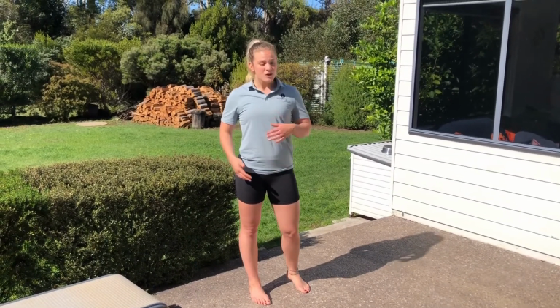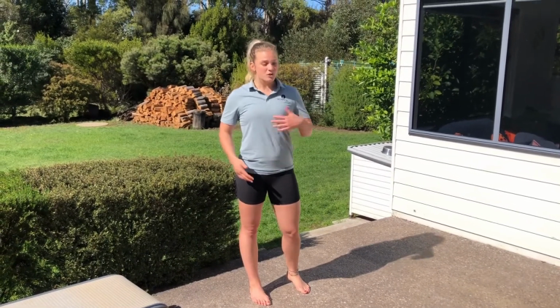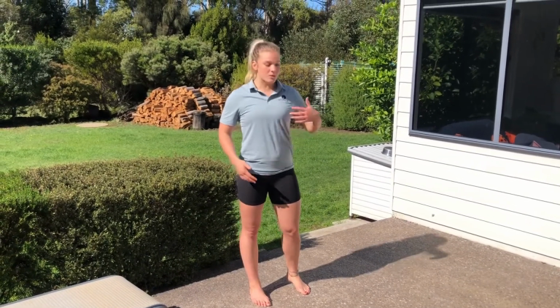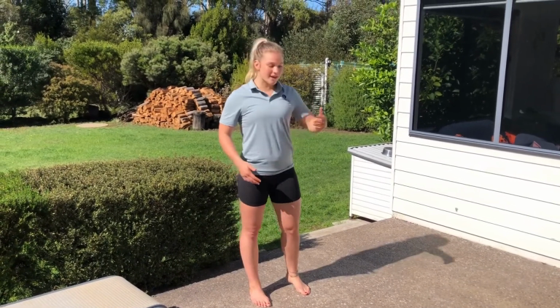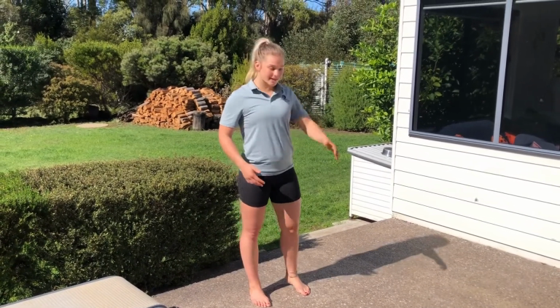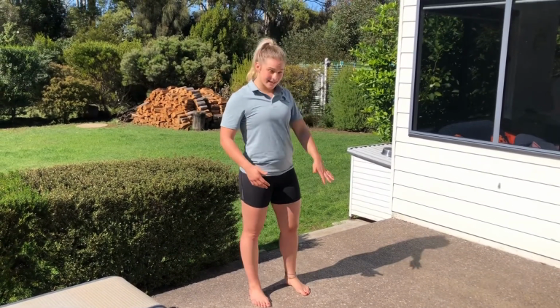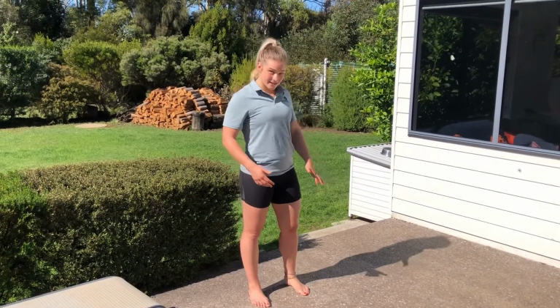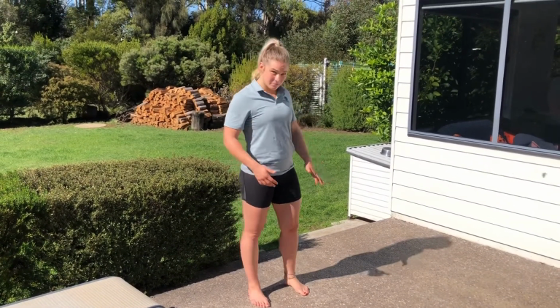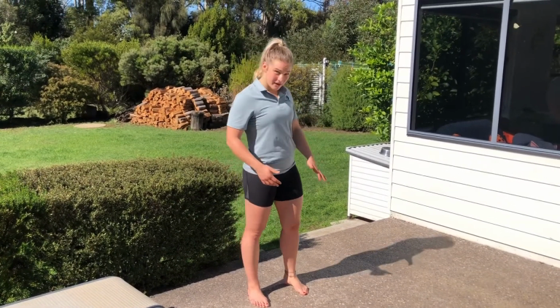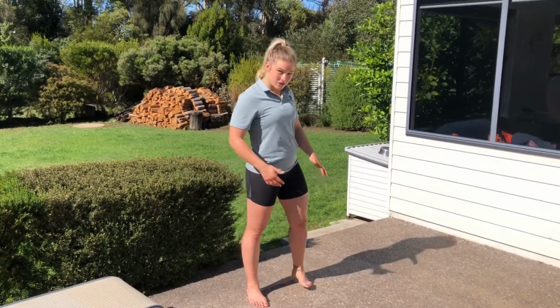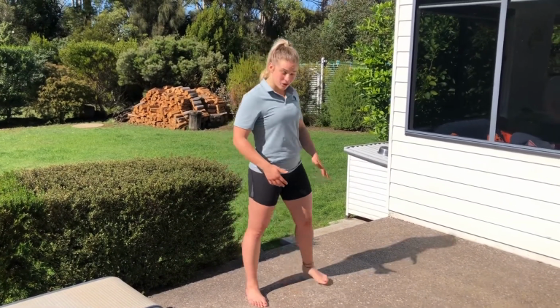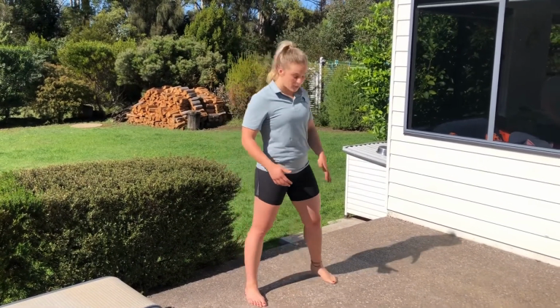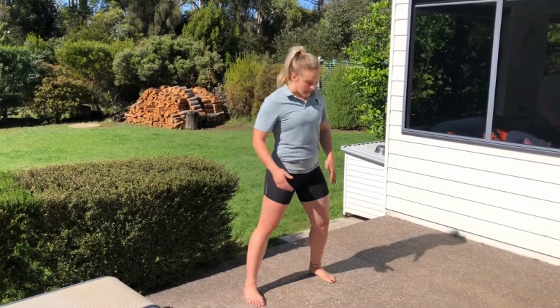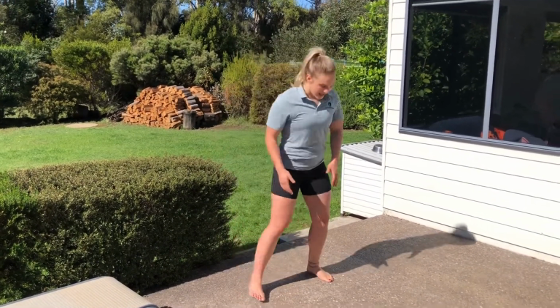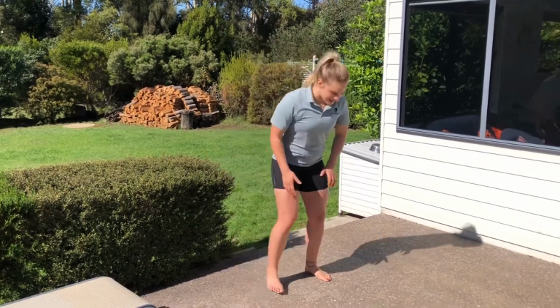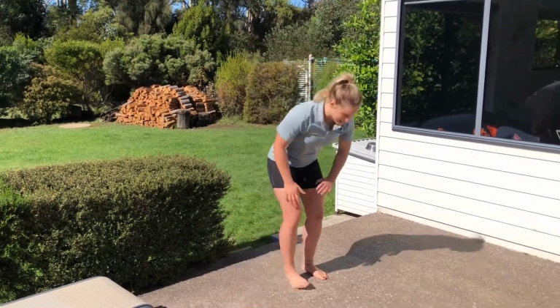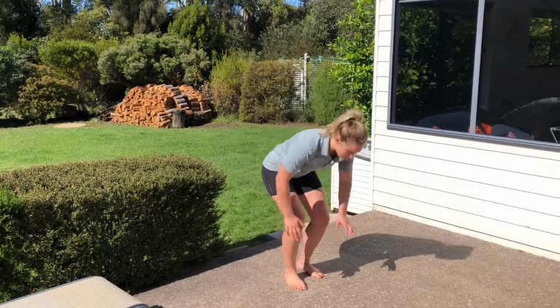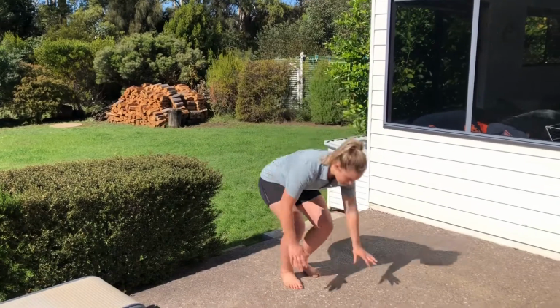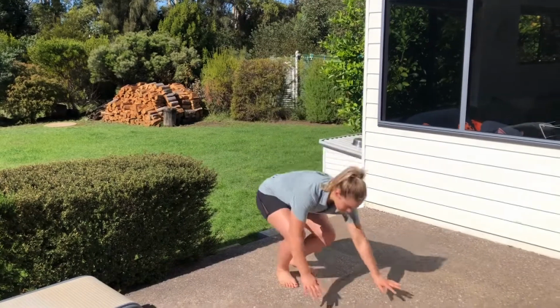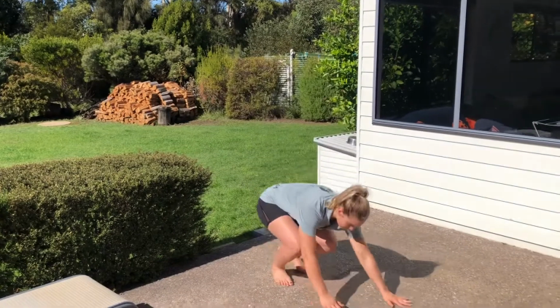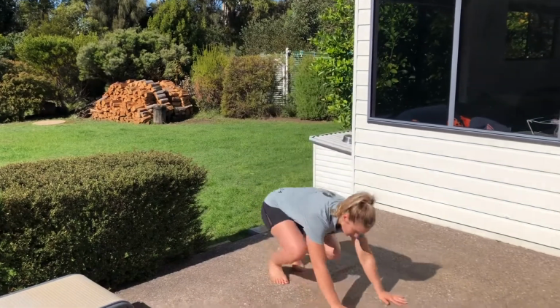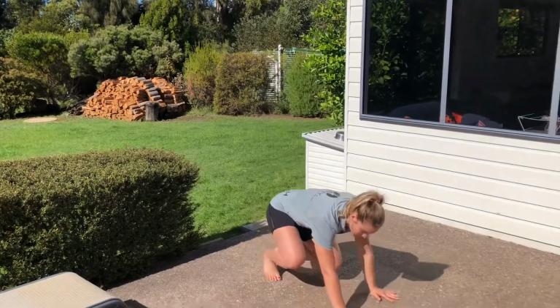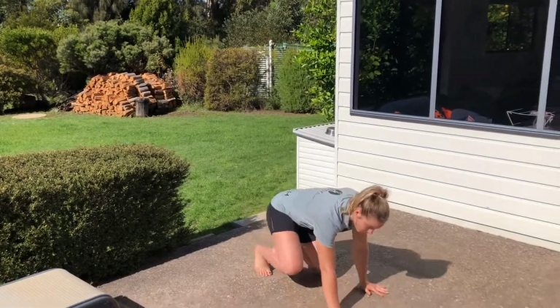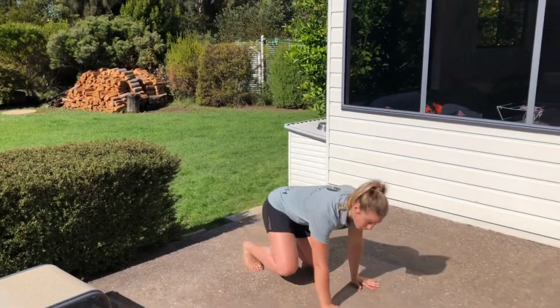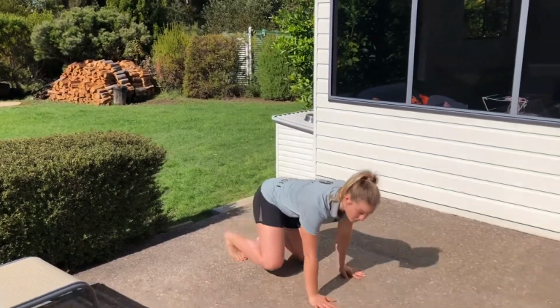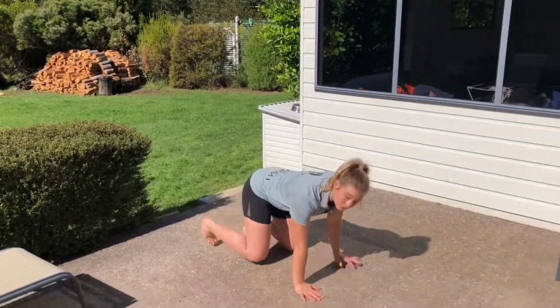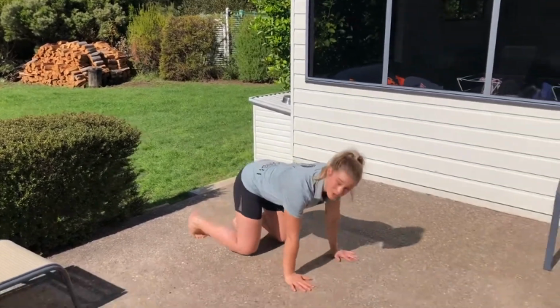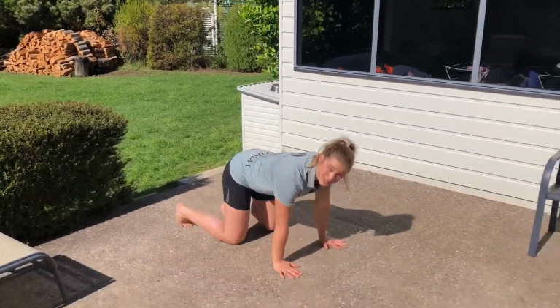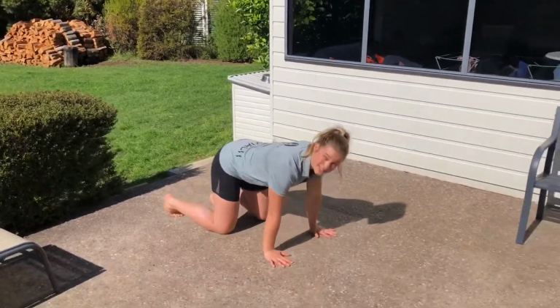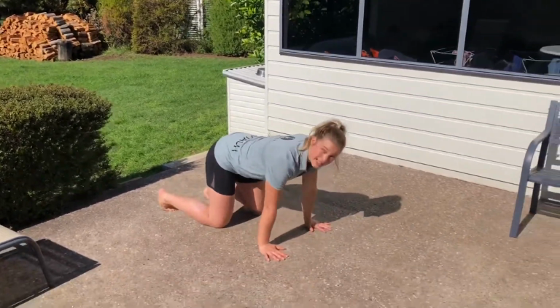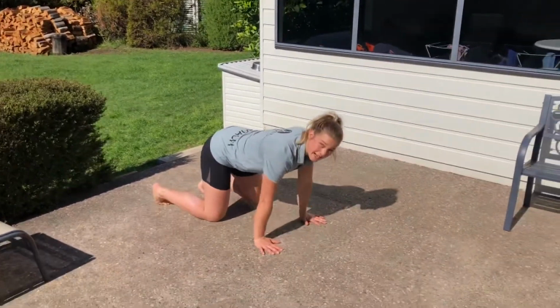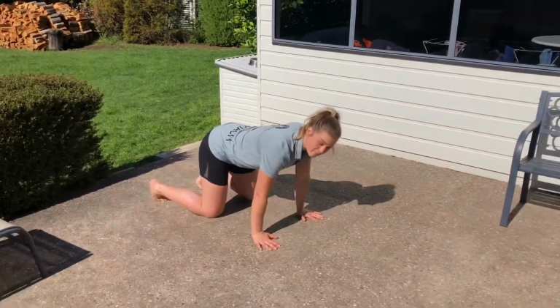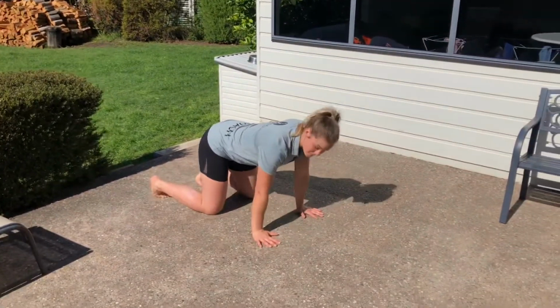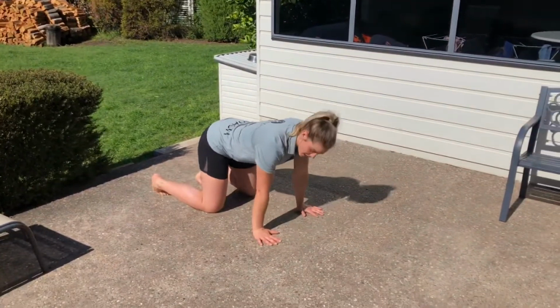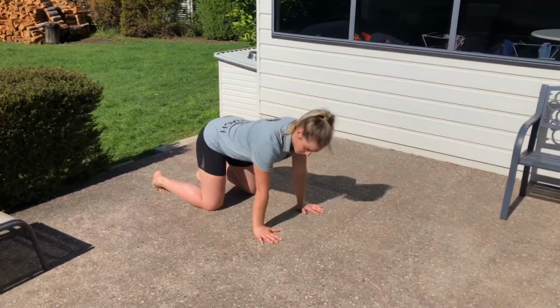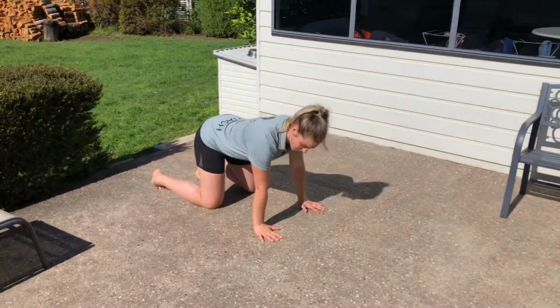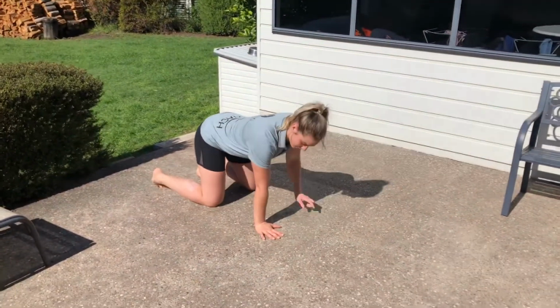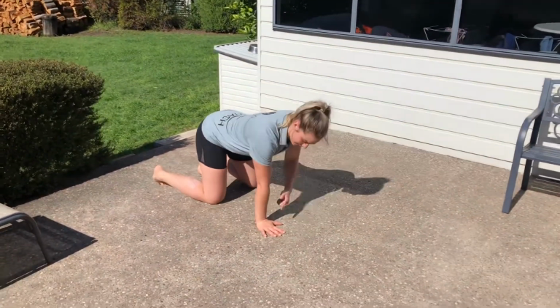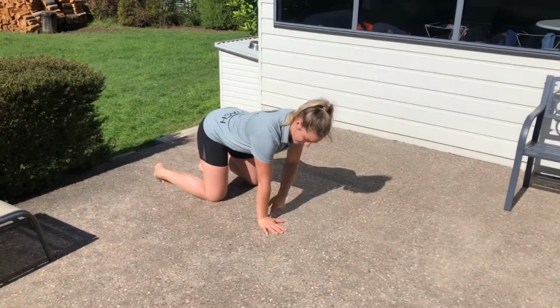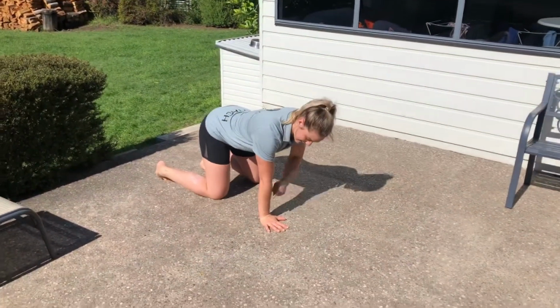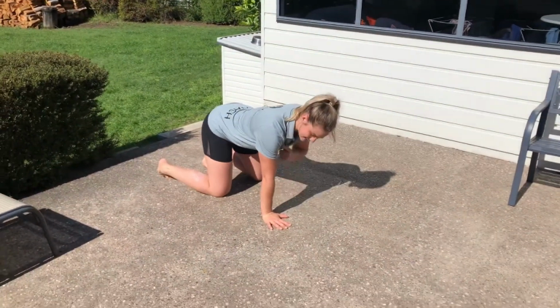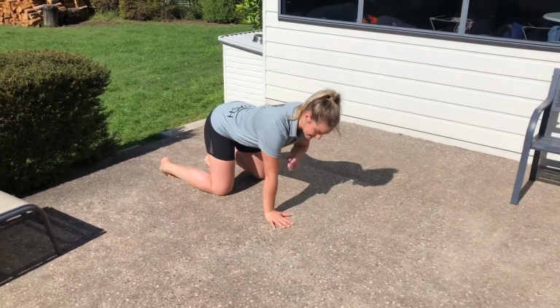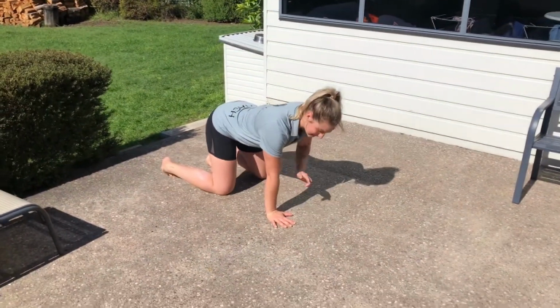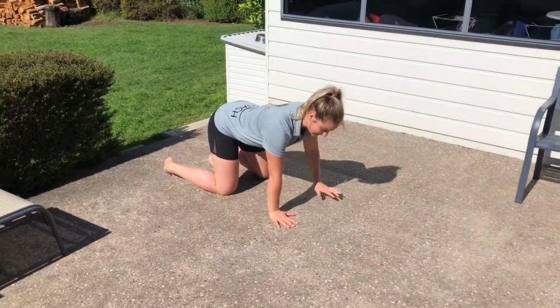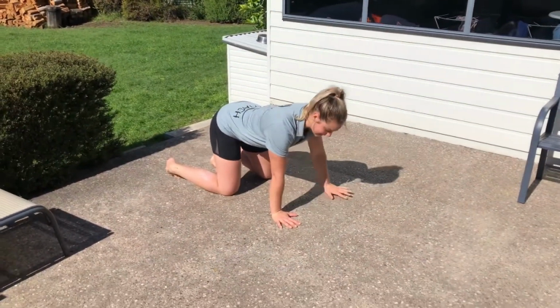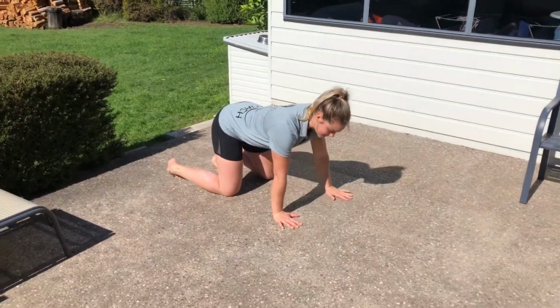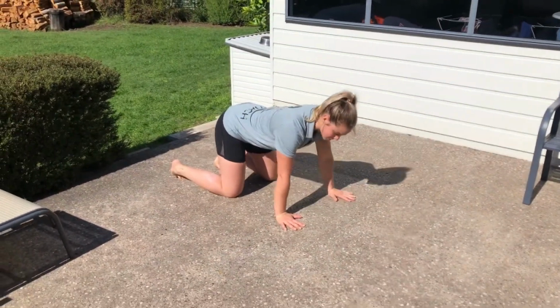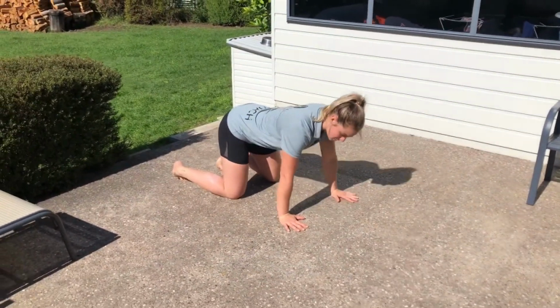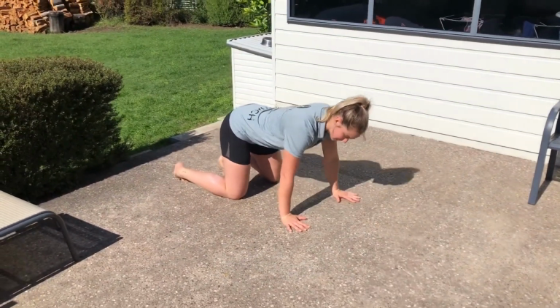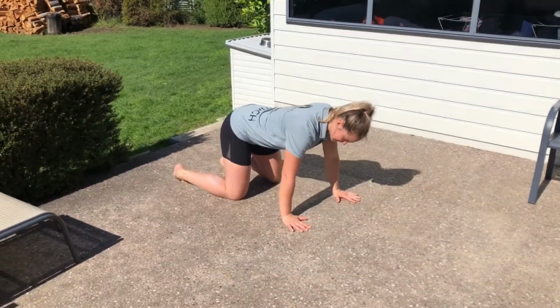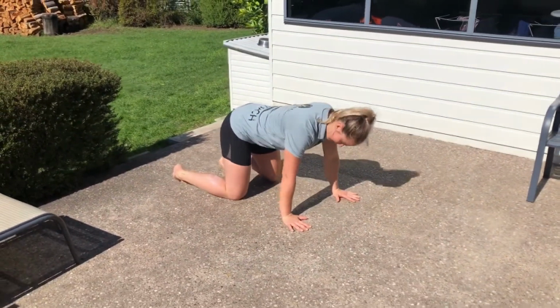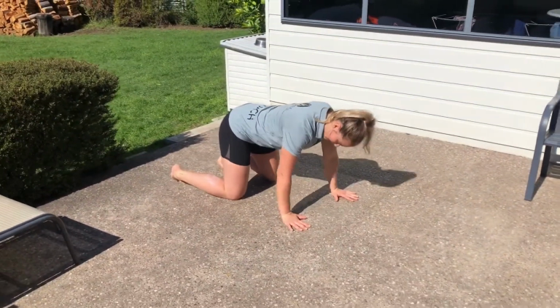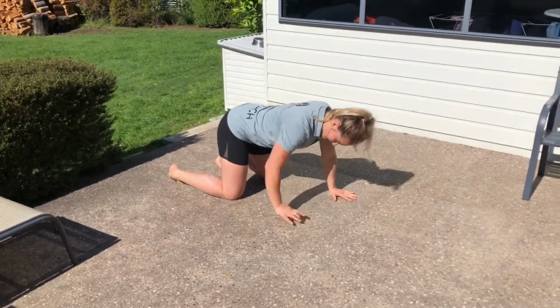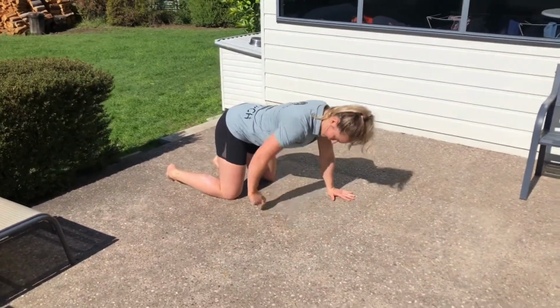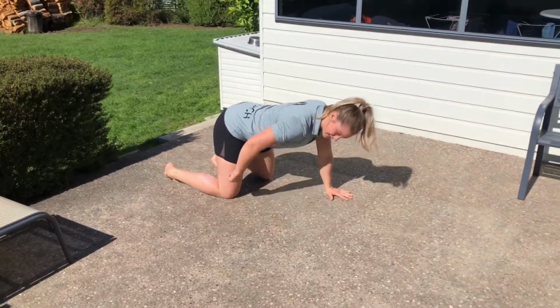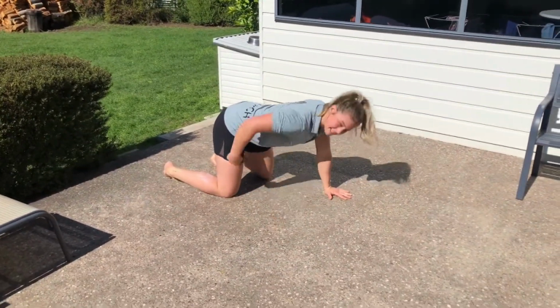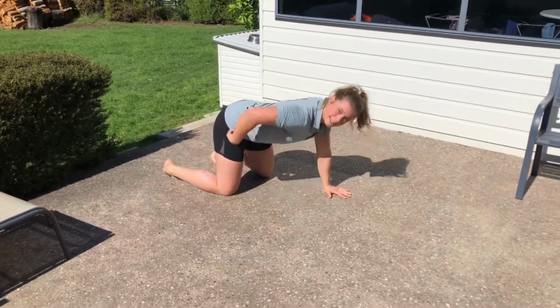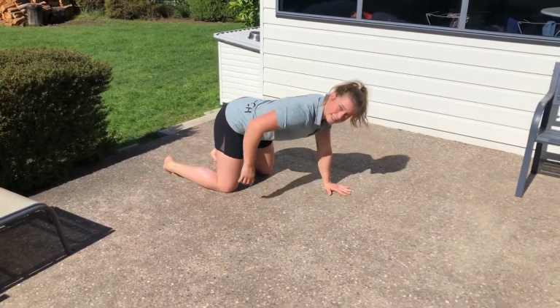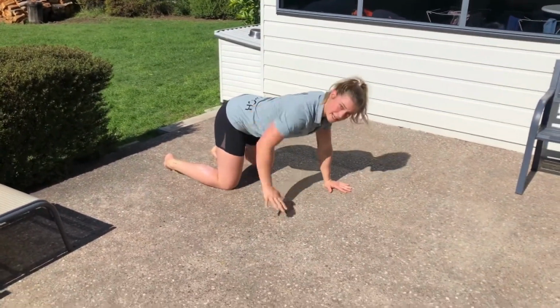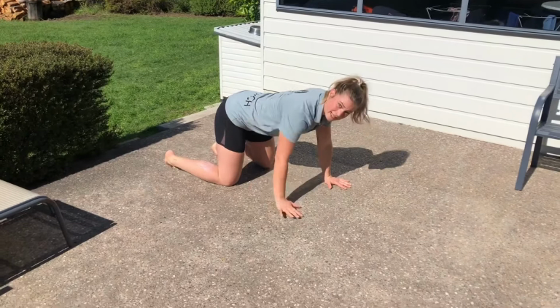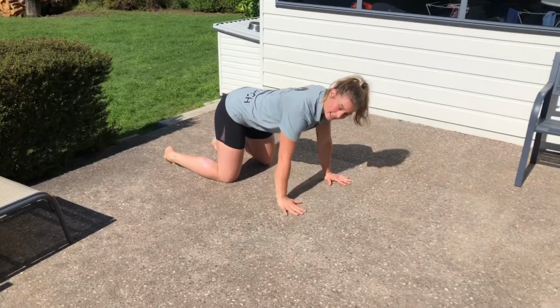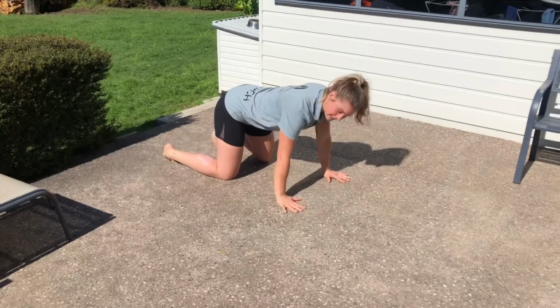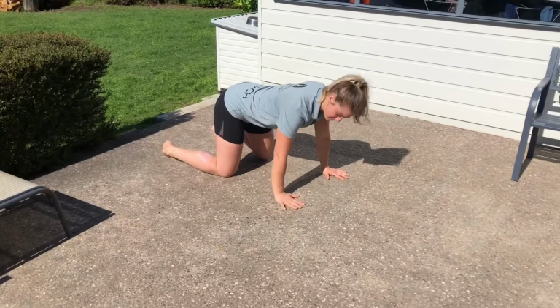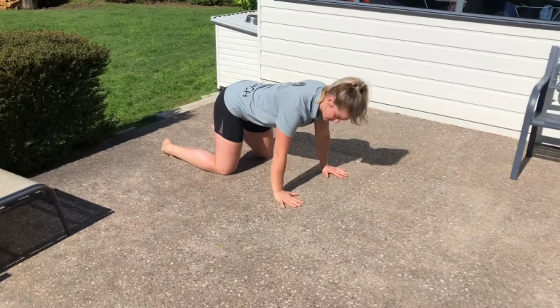With our standard bear curl, our setup is going to be on all fours to start. We want our hands underneath our shoulders and our knees underneath our hips.